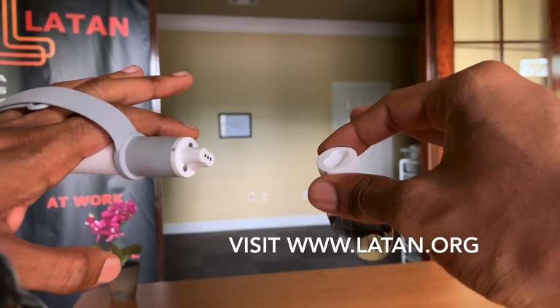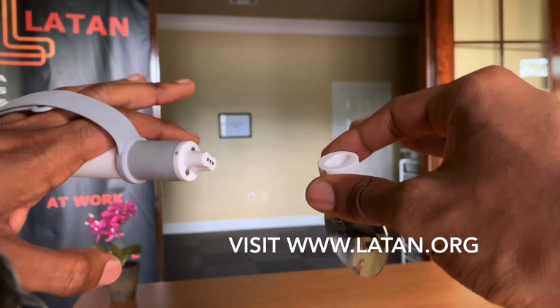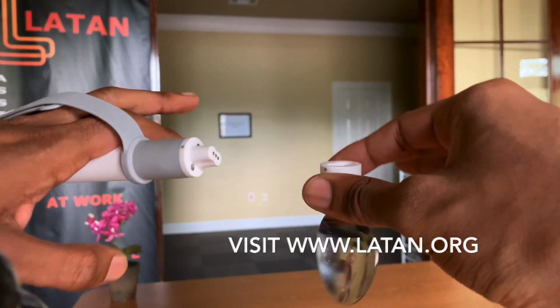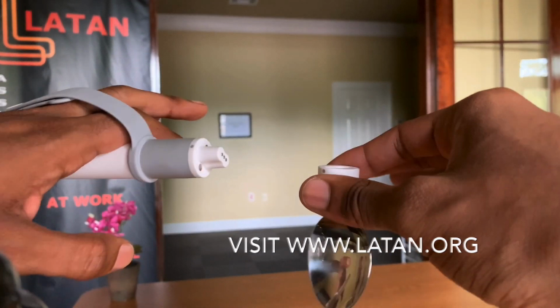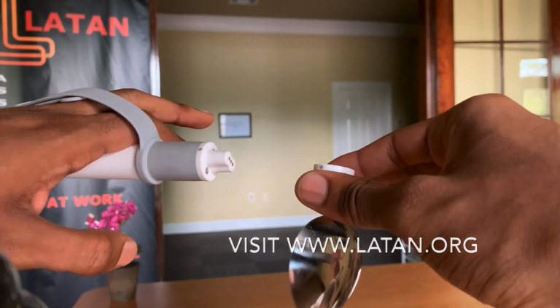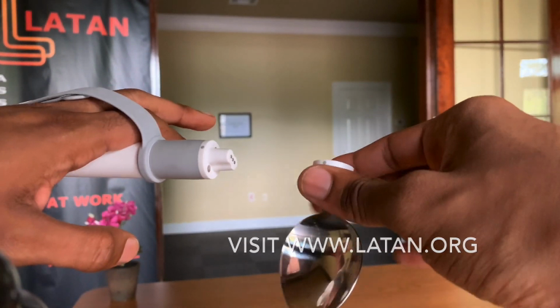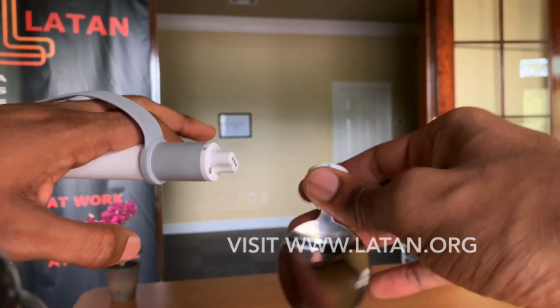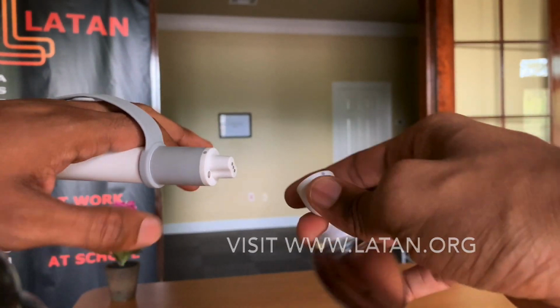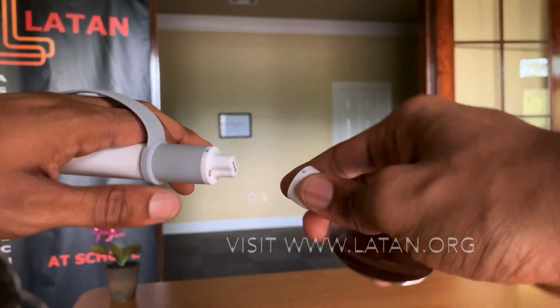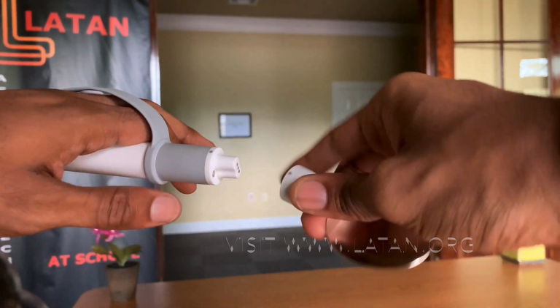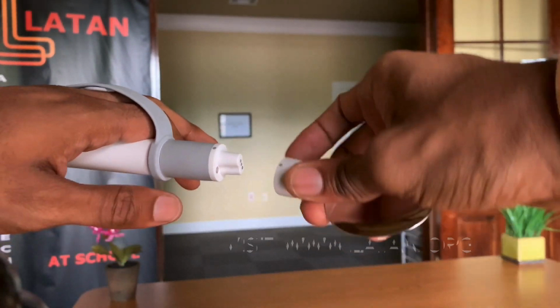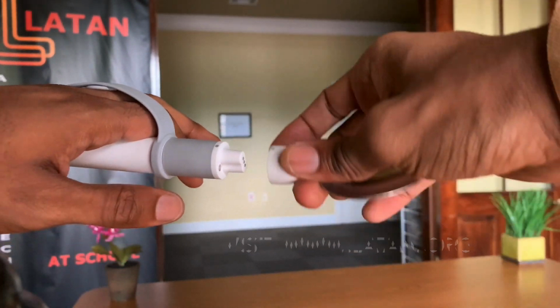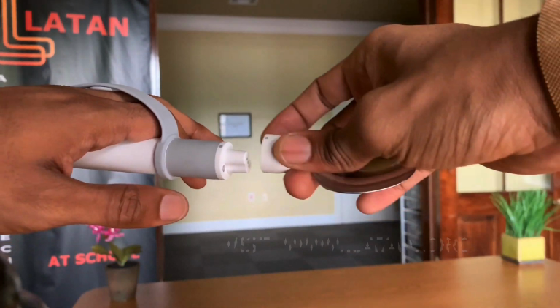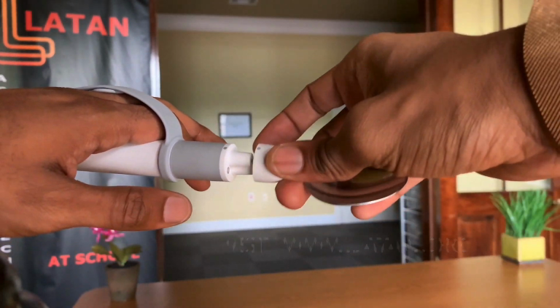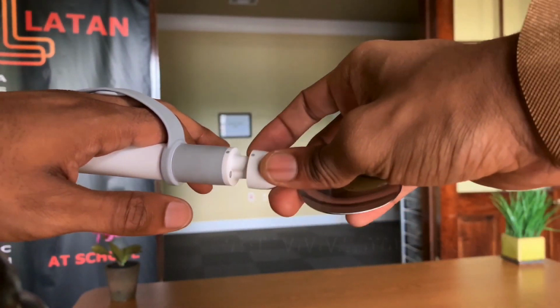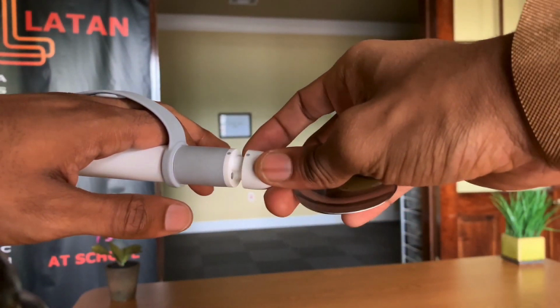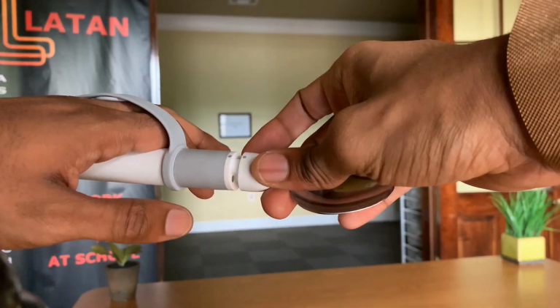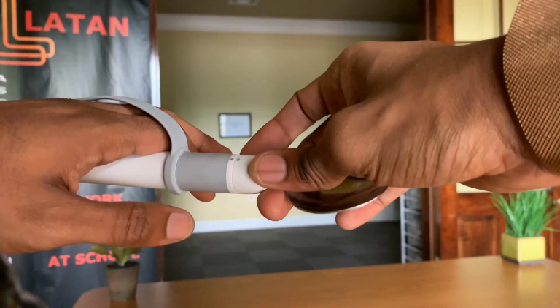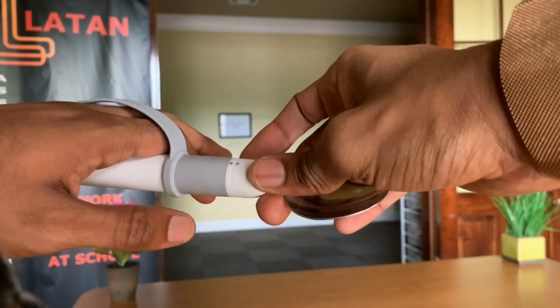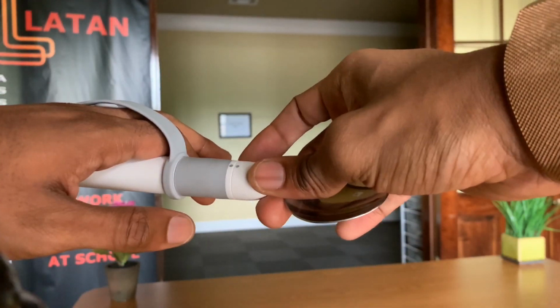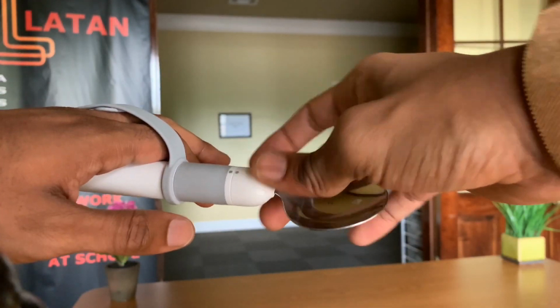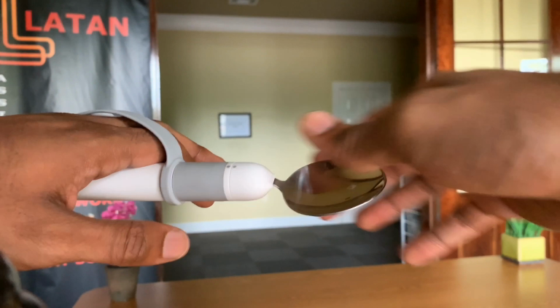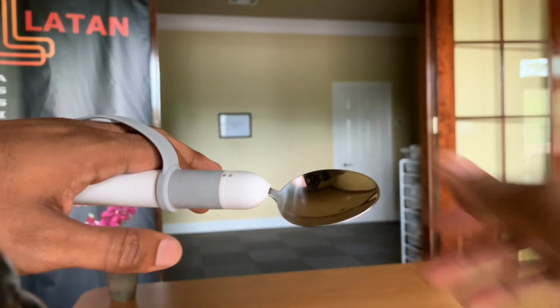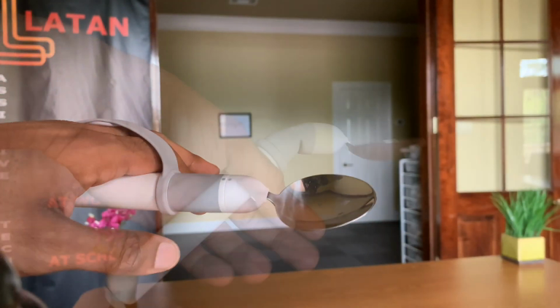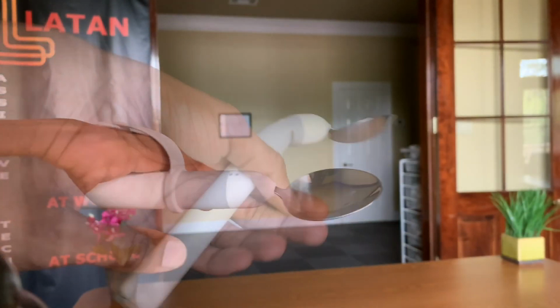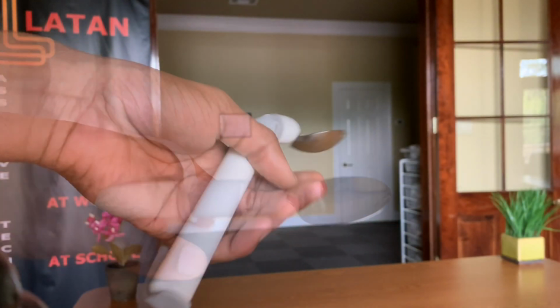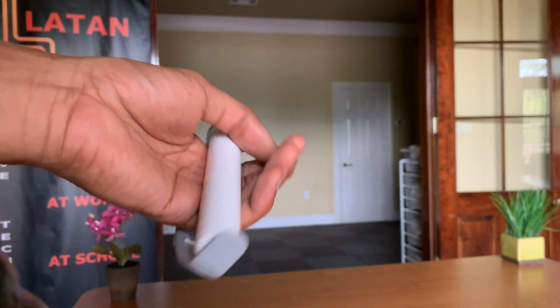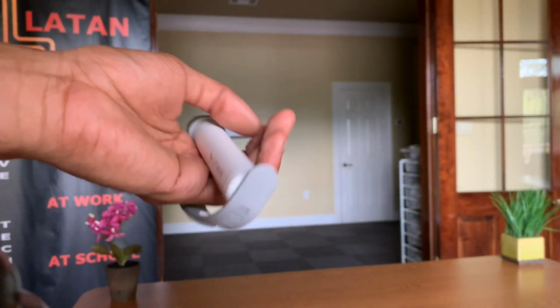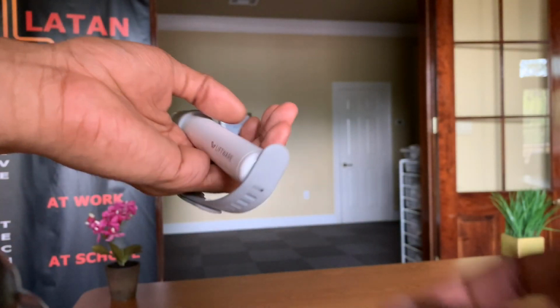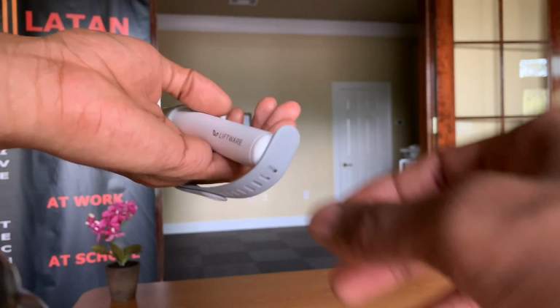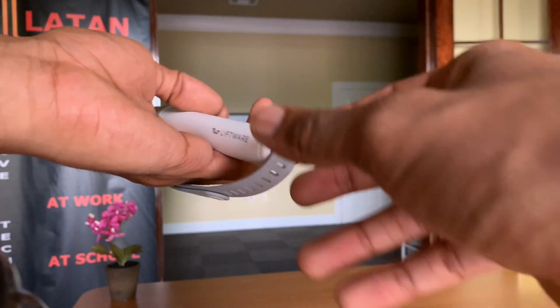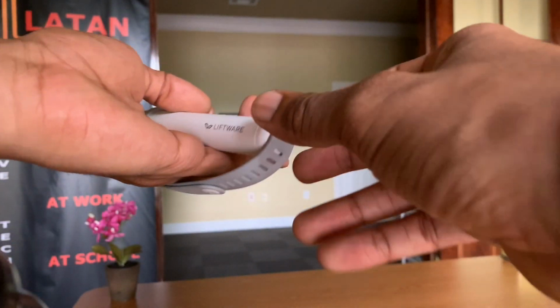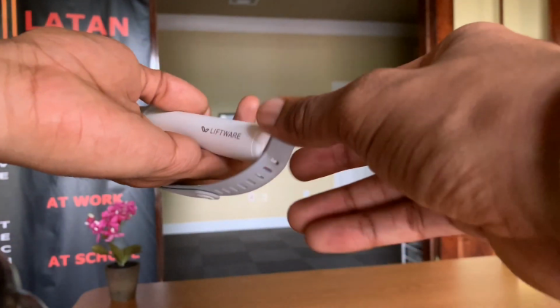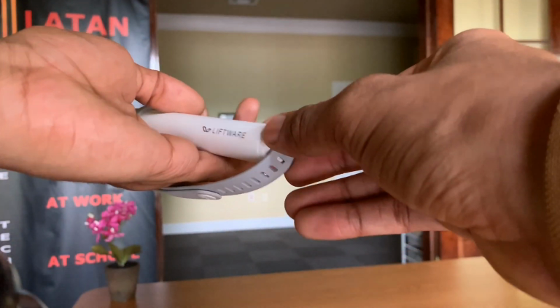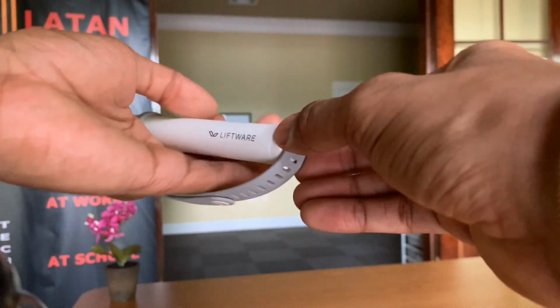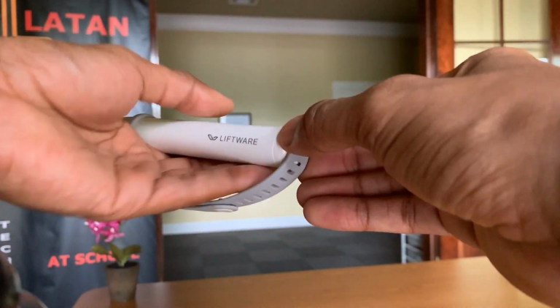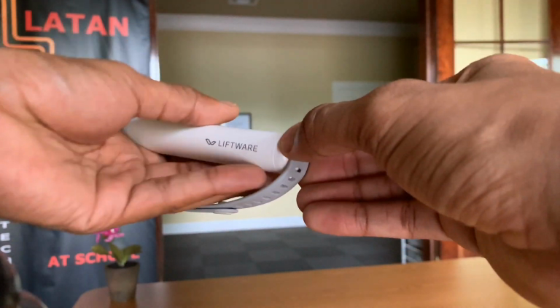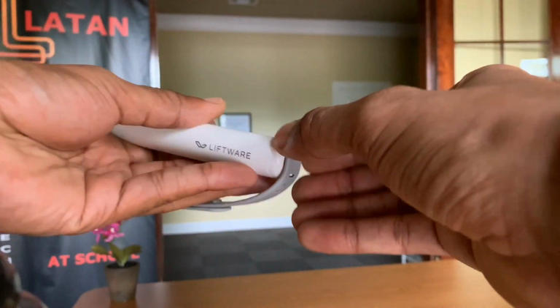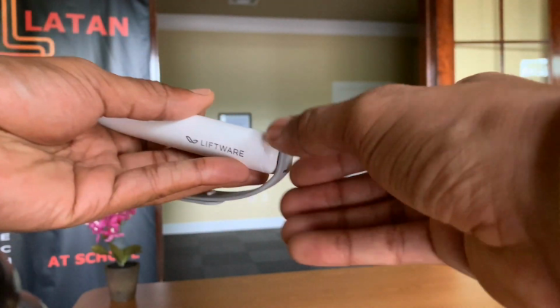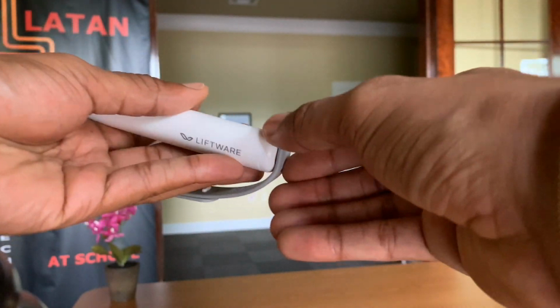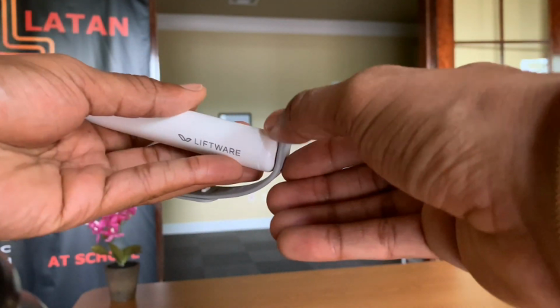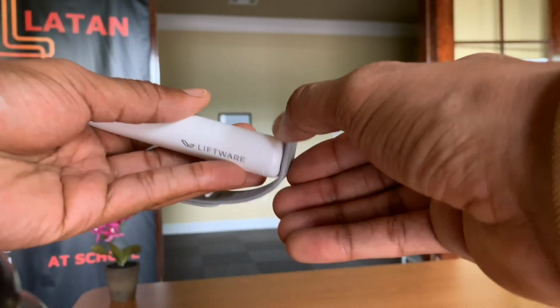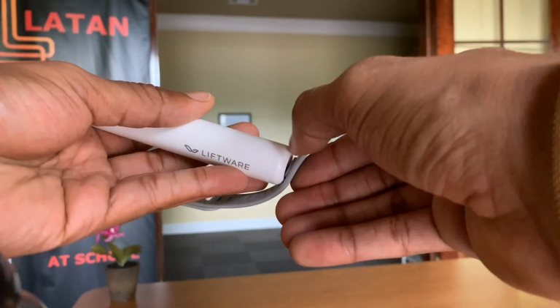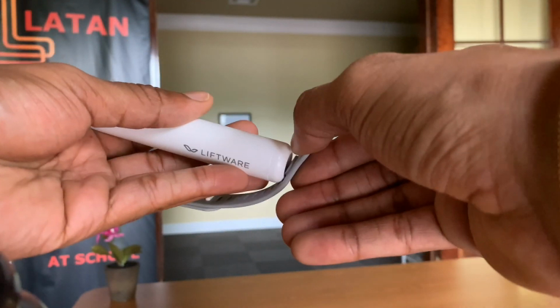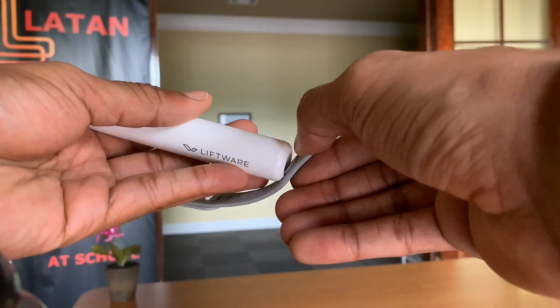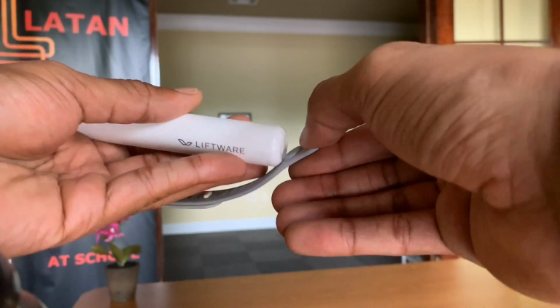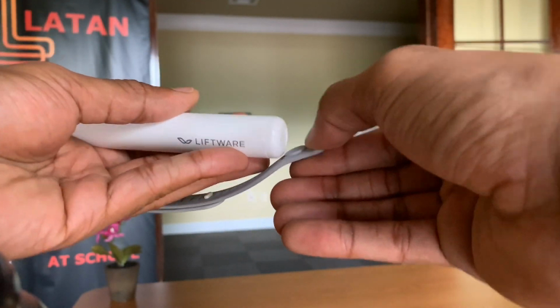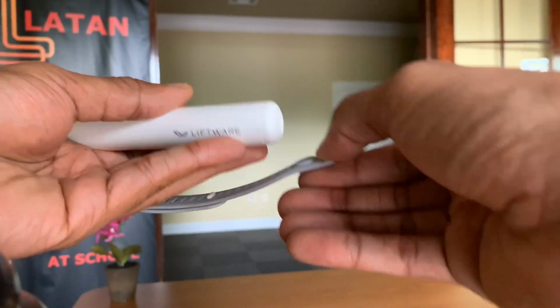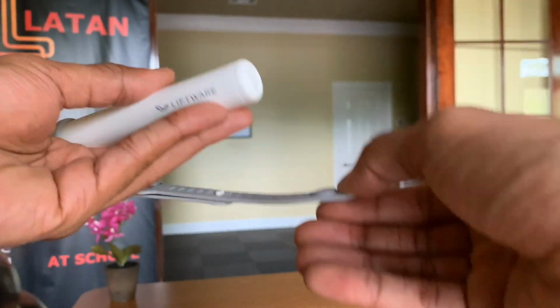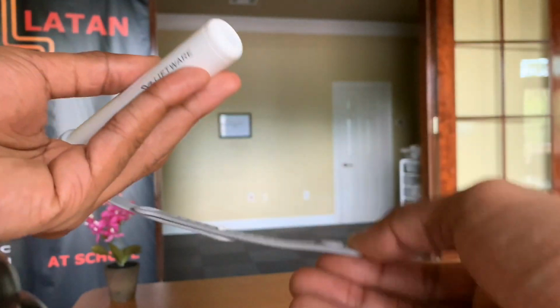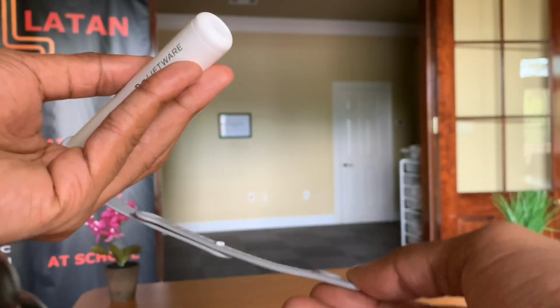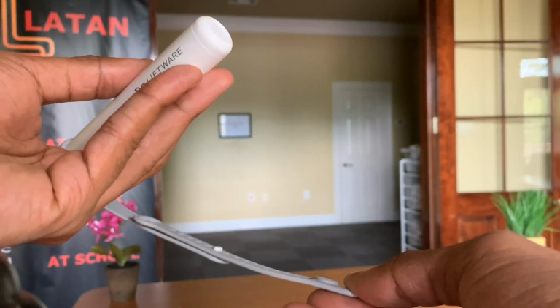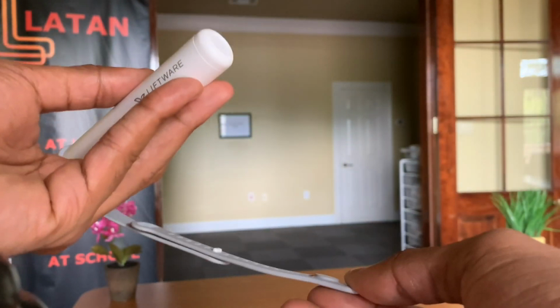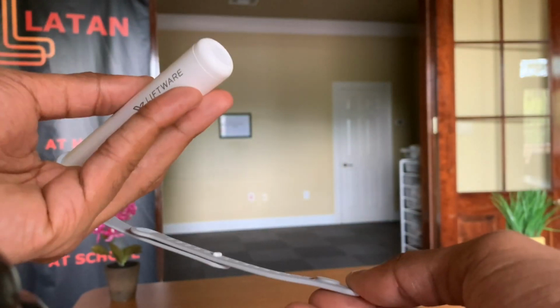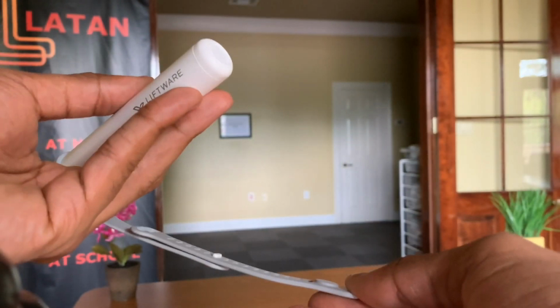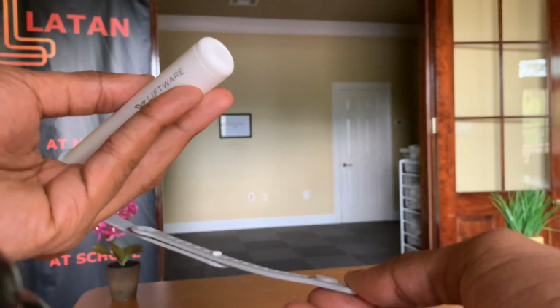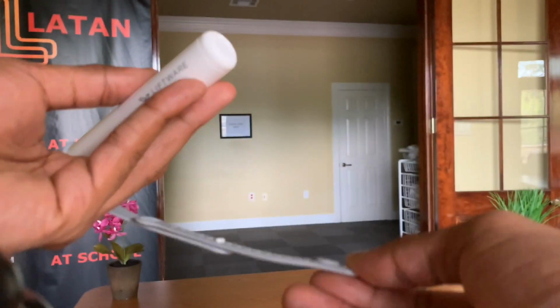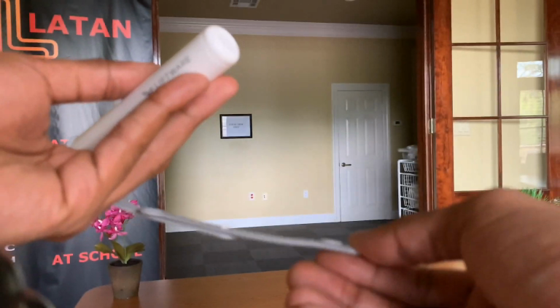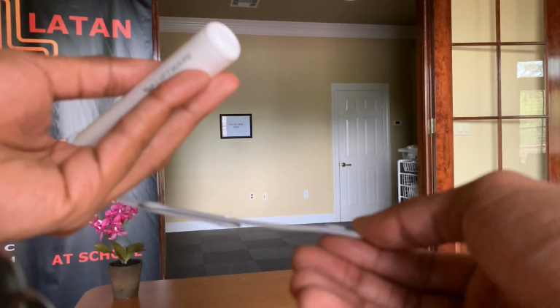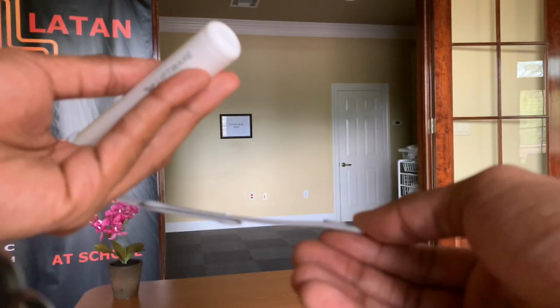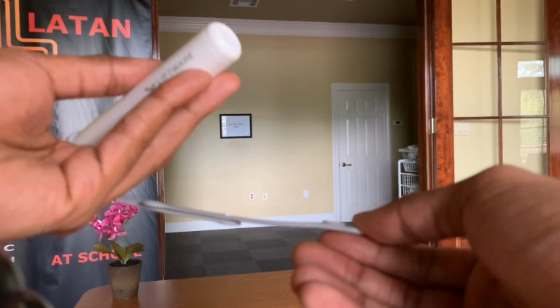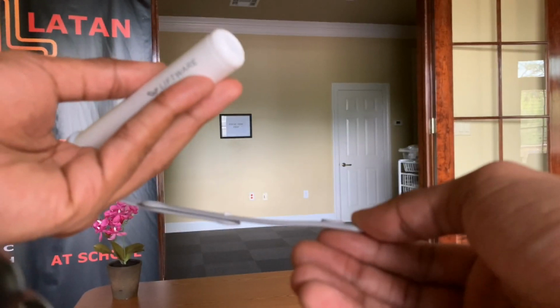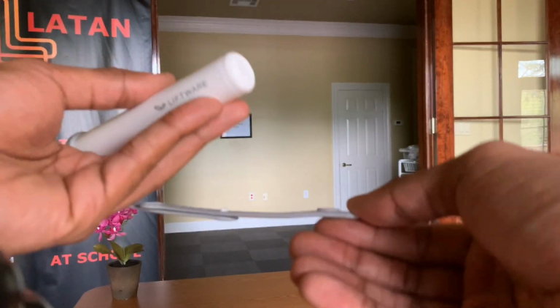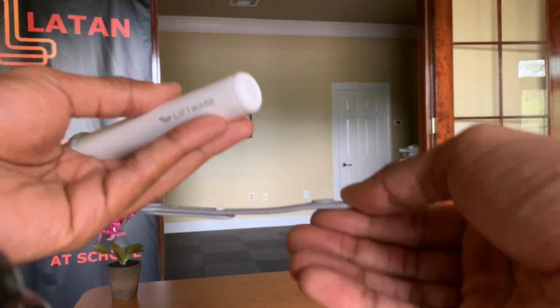The Level's utensils can be easily removed and are dishwasher friendly. The hand strap is also easily removed. It is held on by a magnet at the base of the spoon.